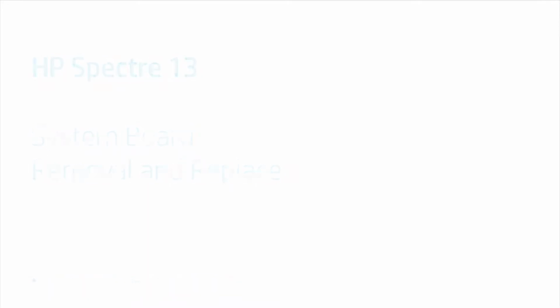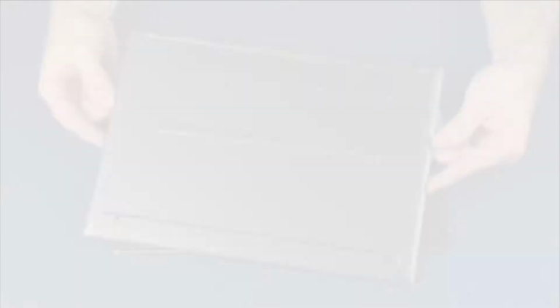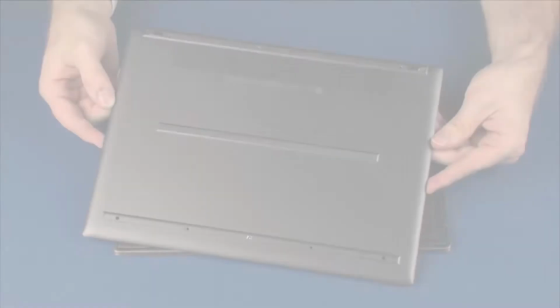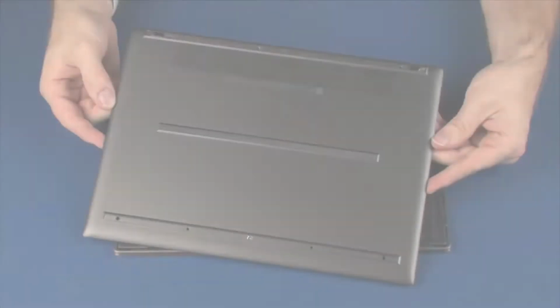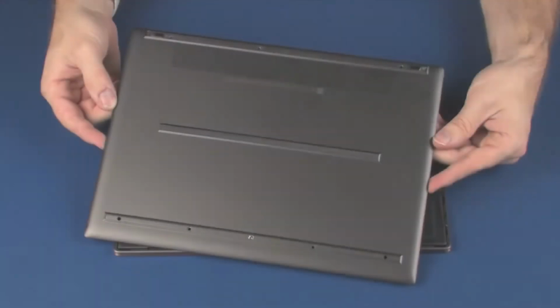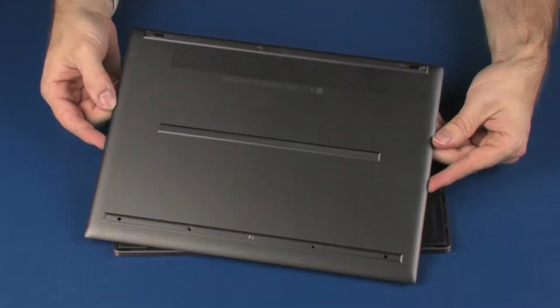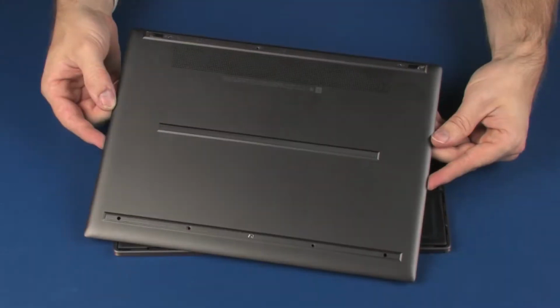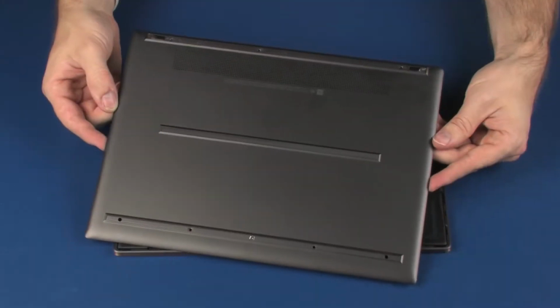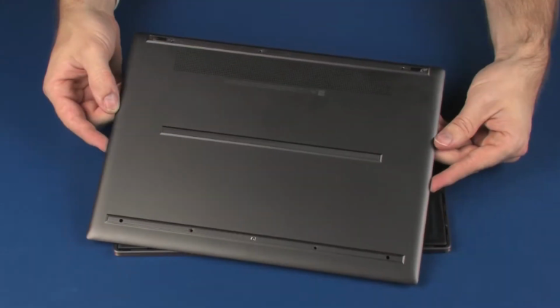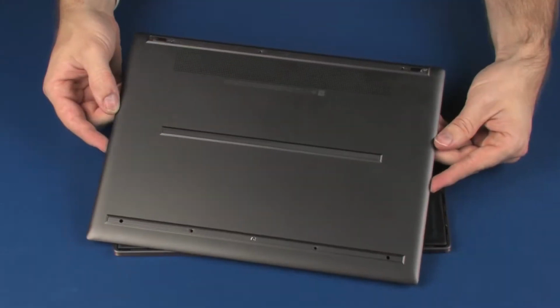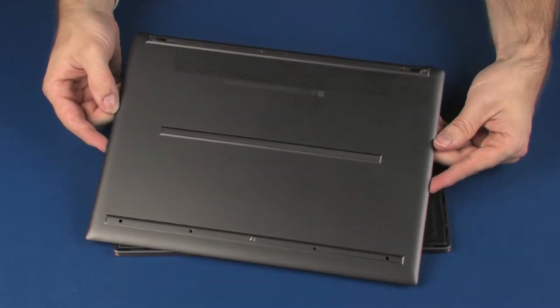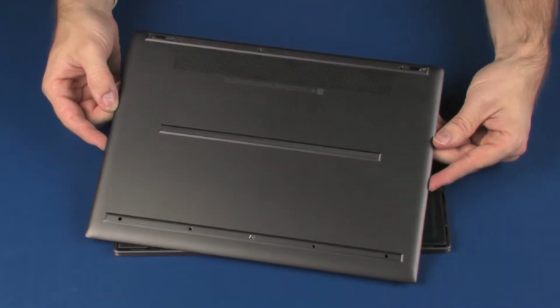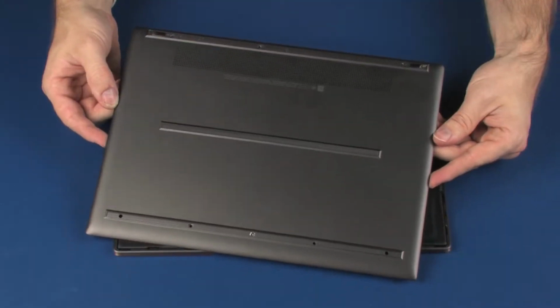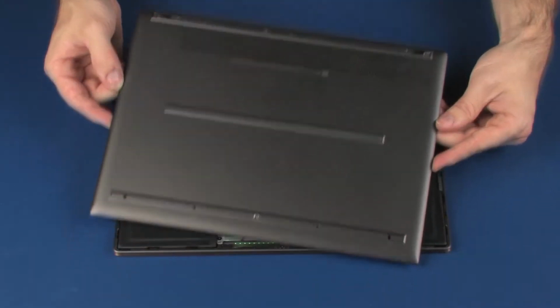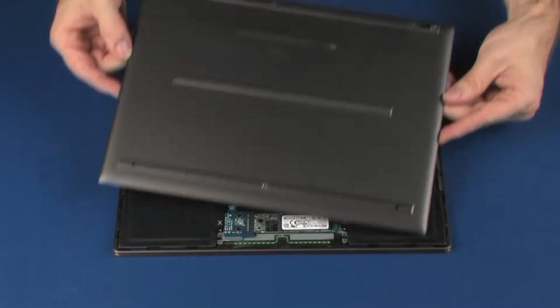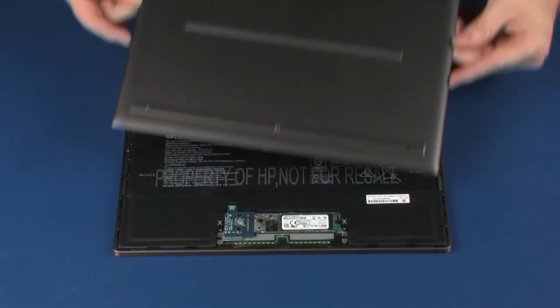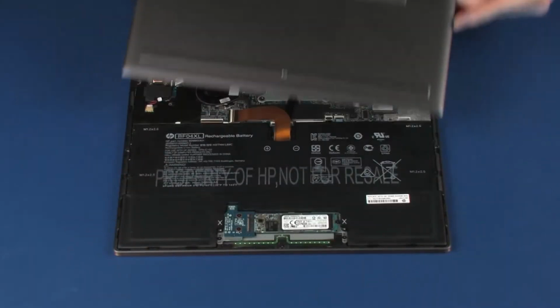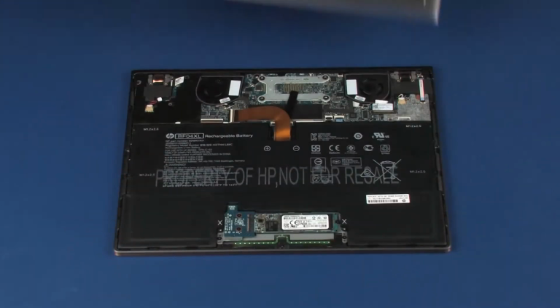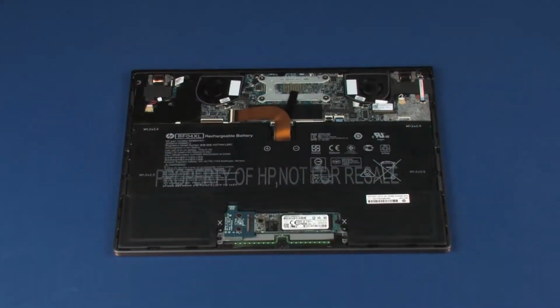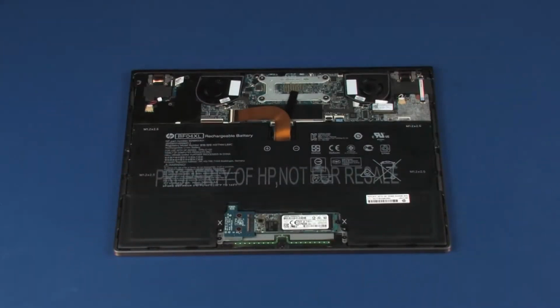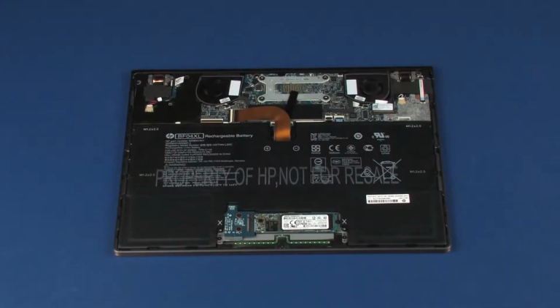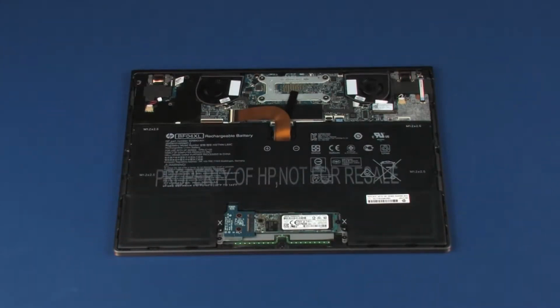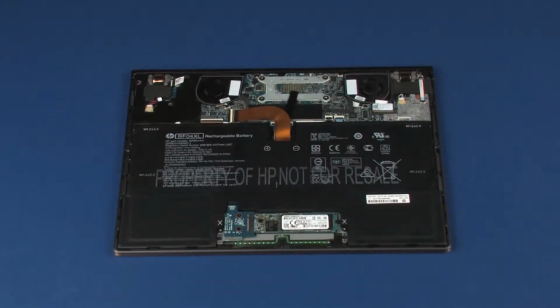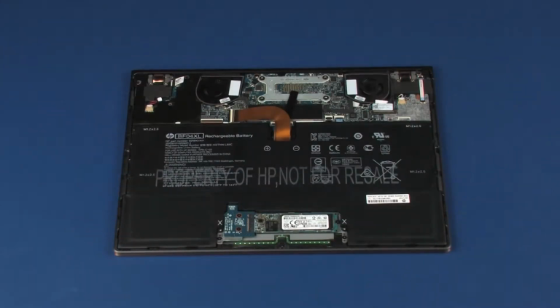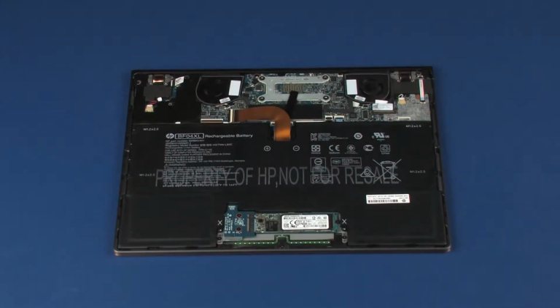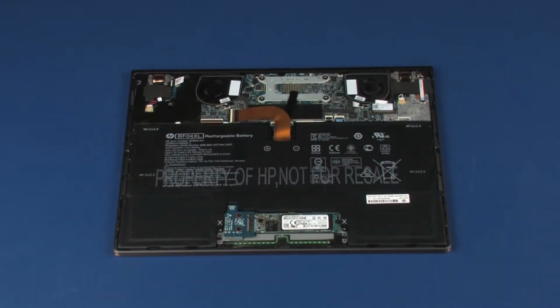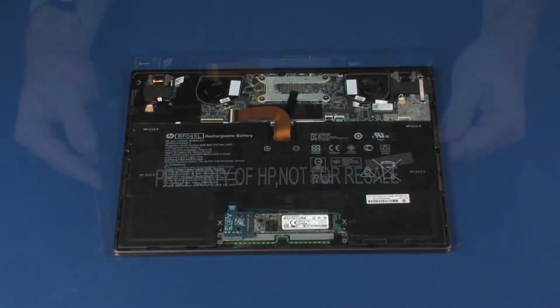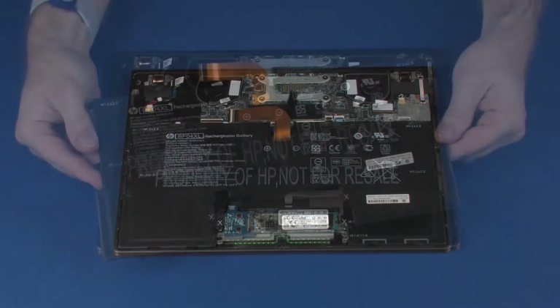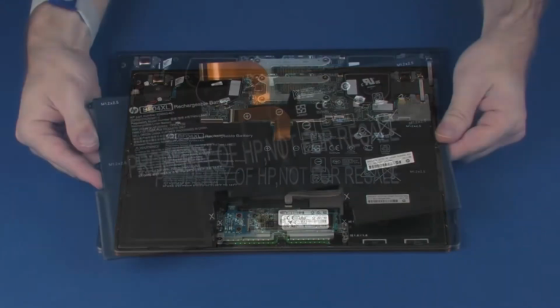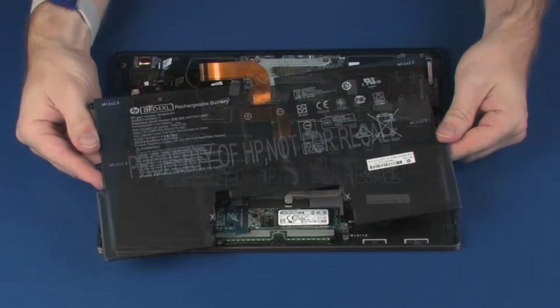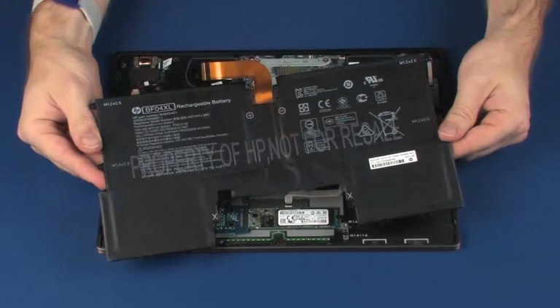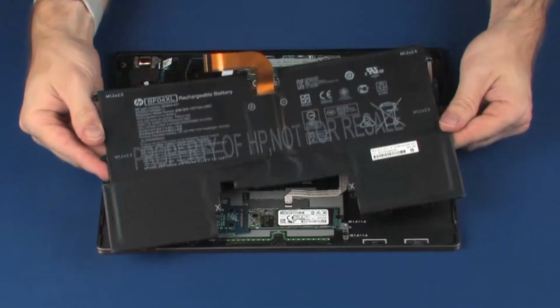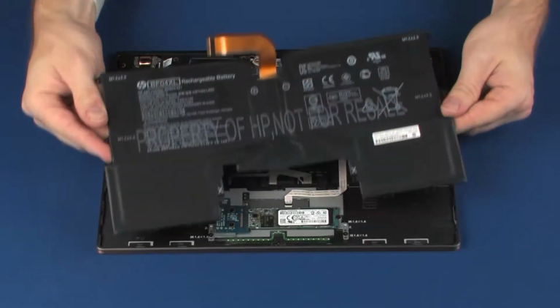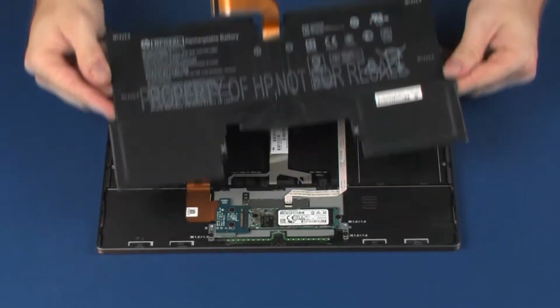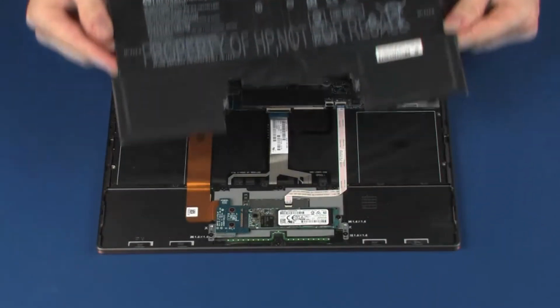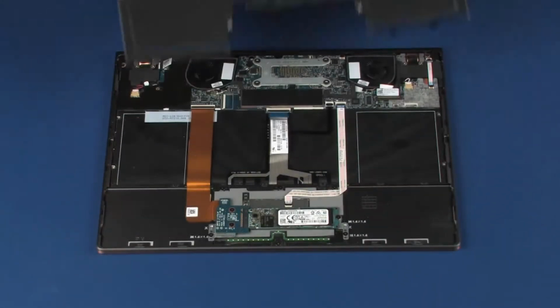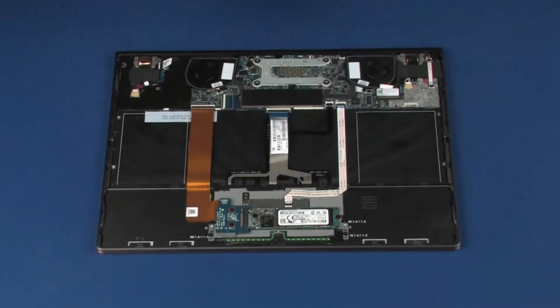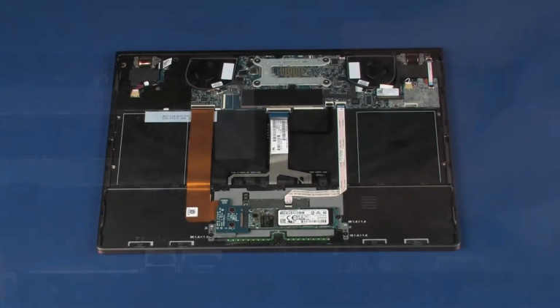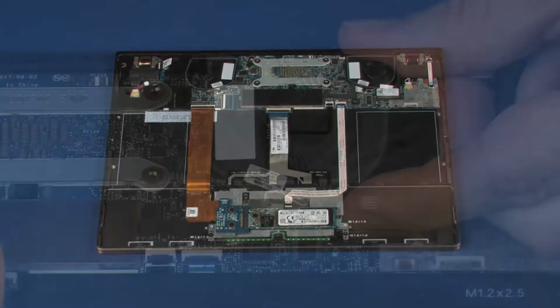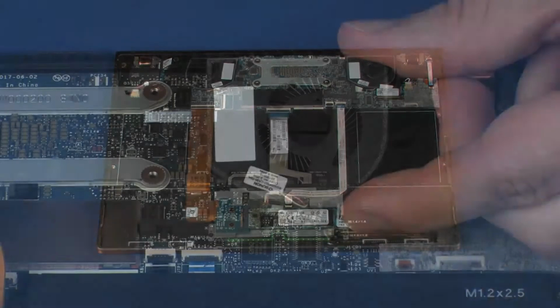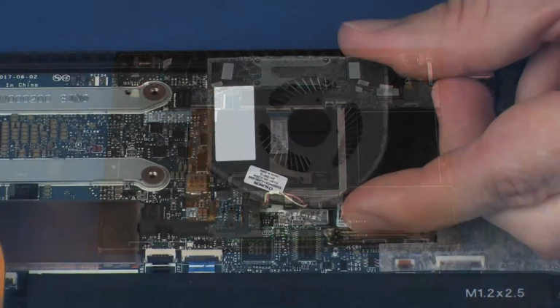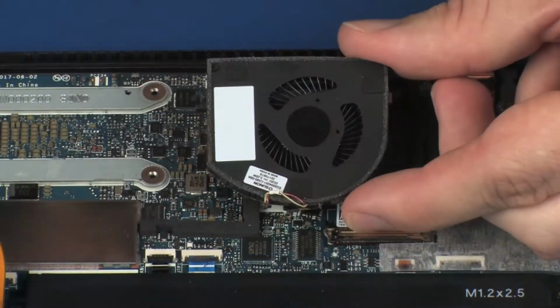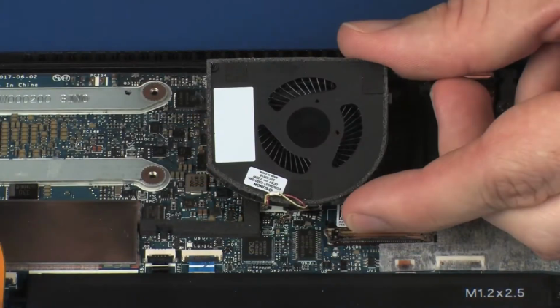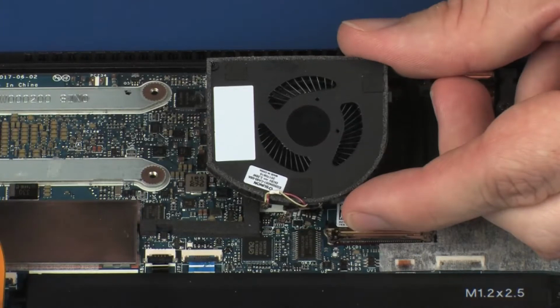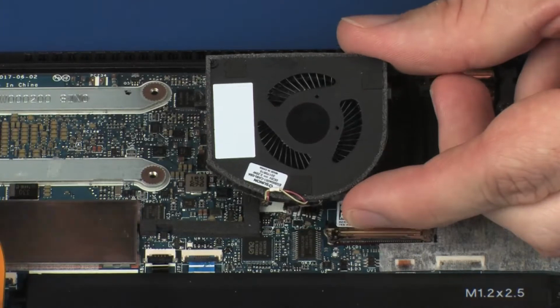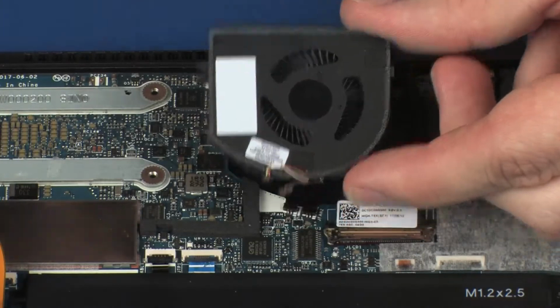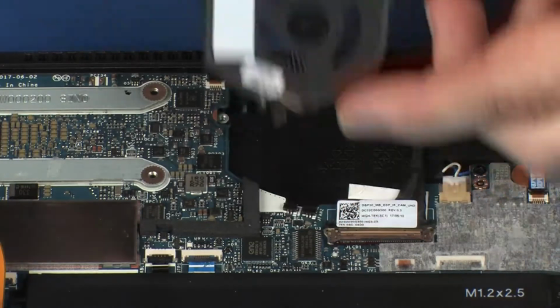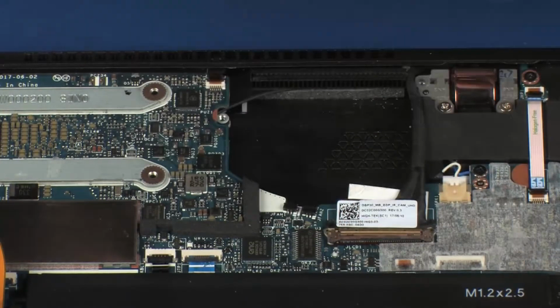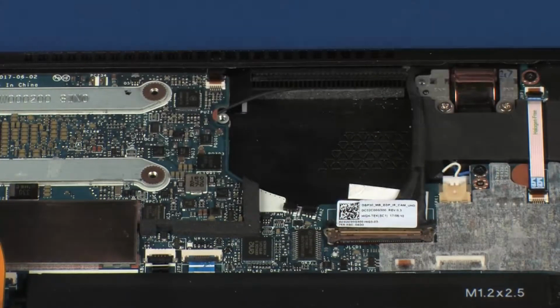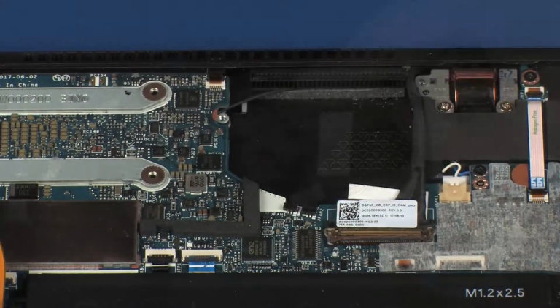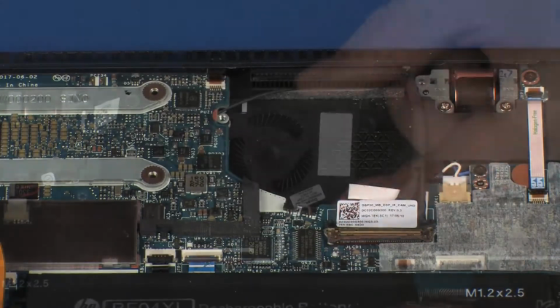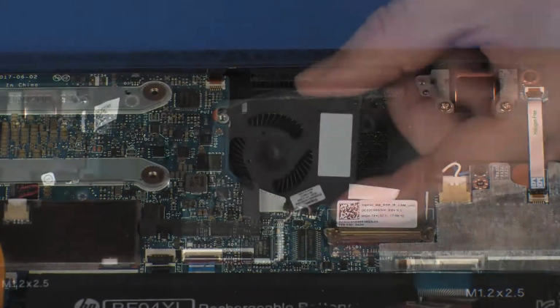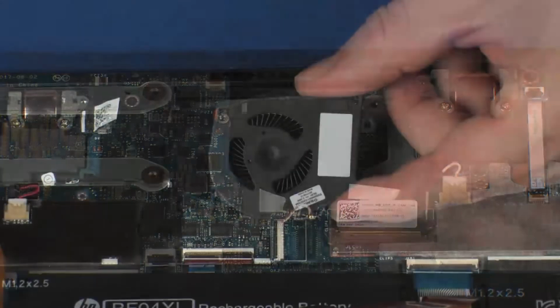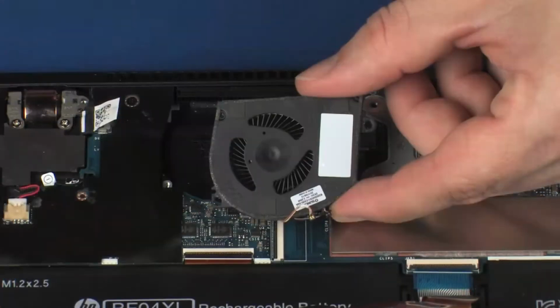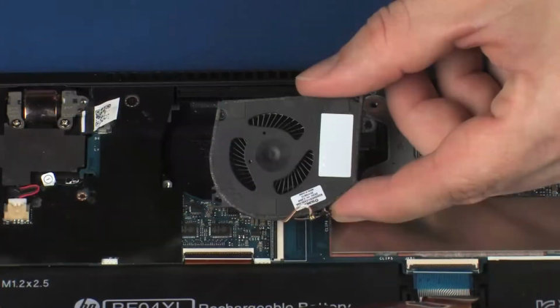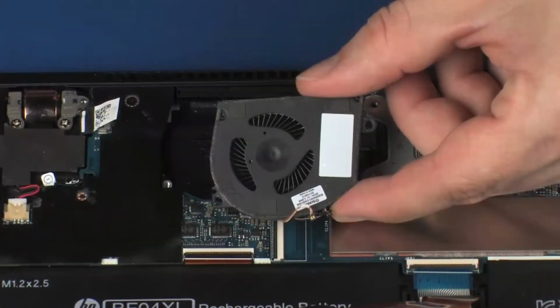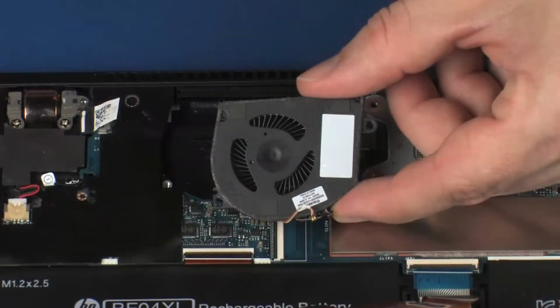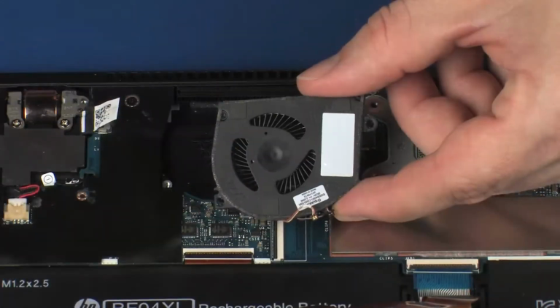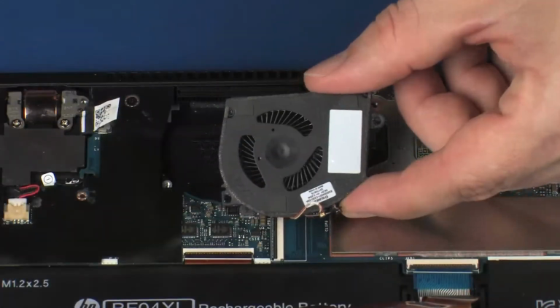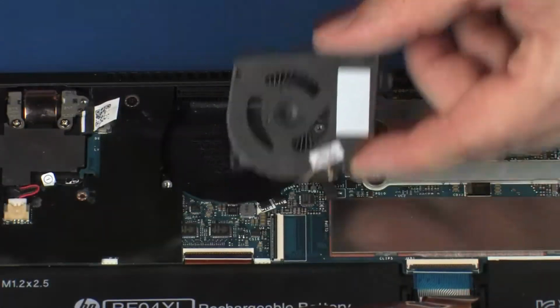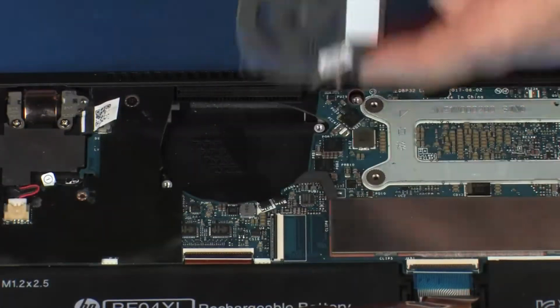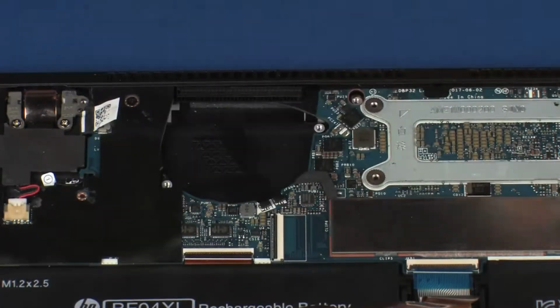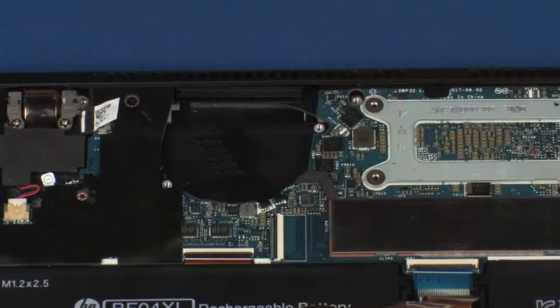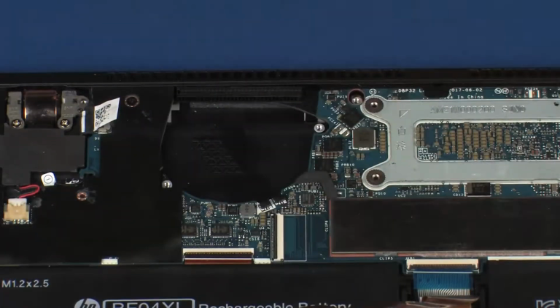Before you begin, remove the base enclosure, battery, left fan, and right fan.